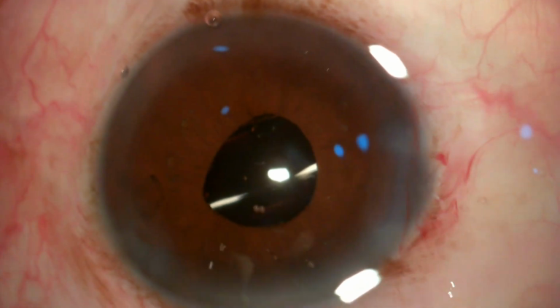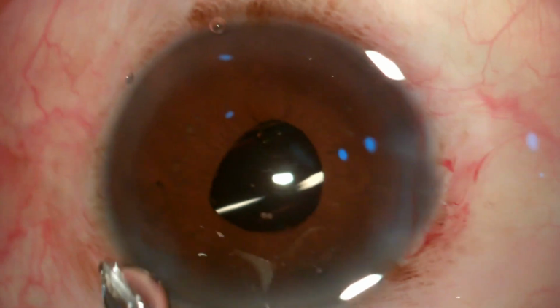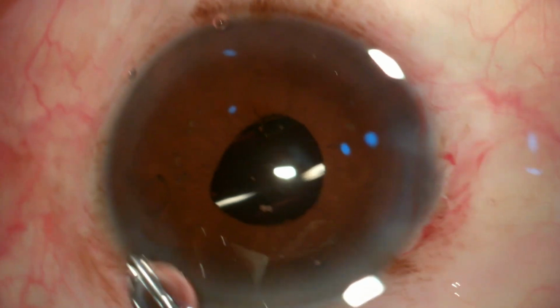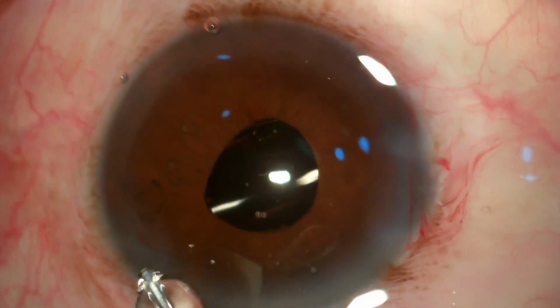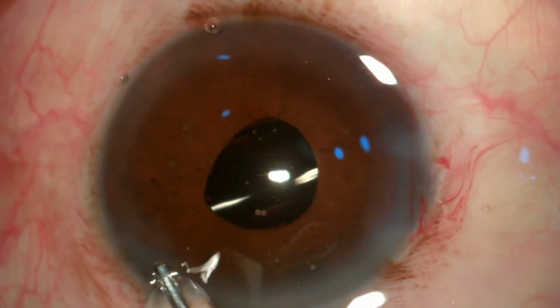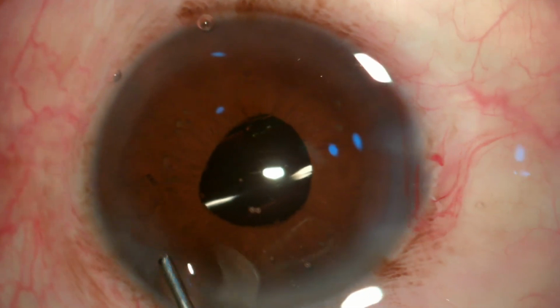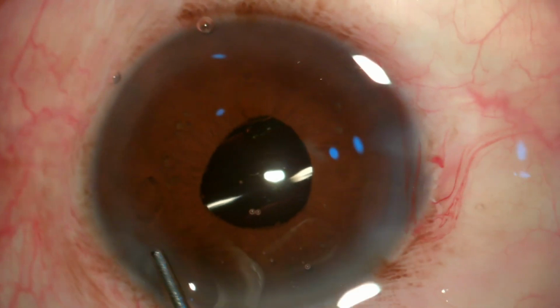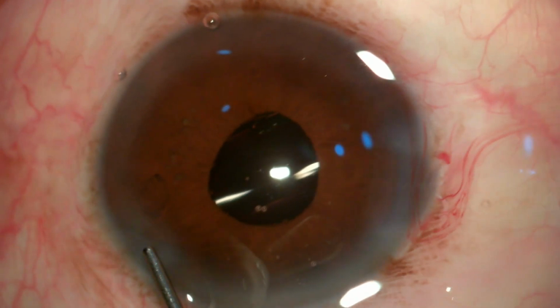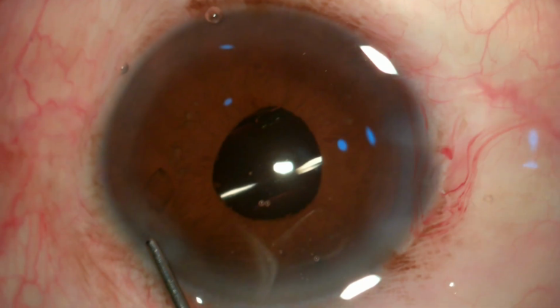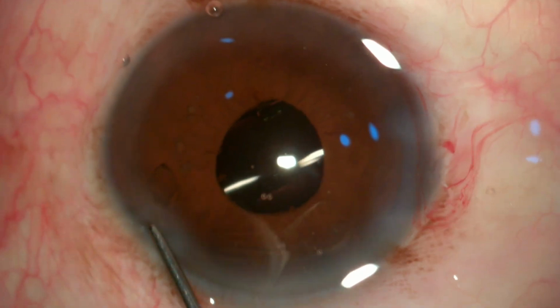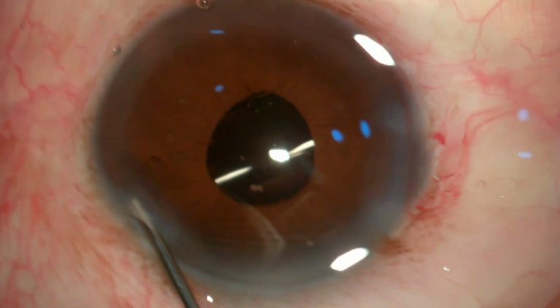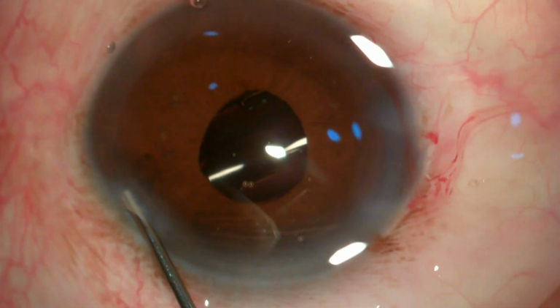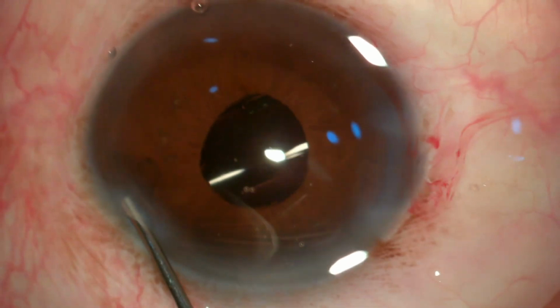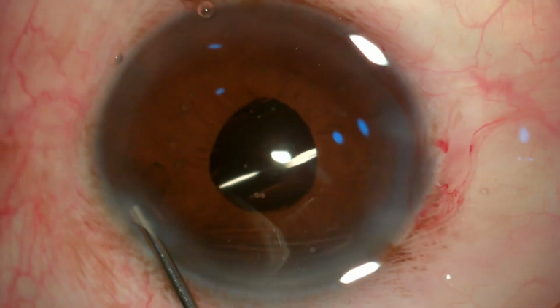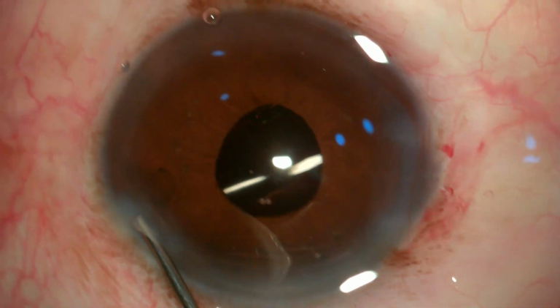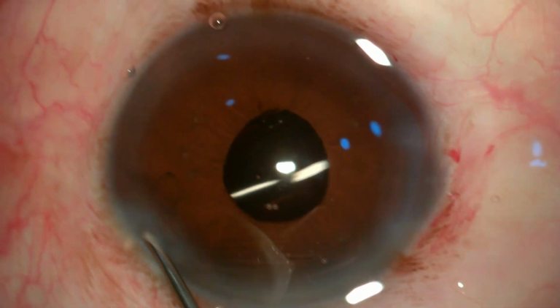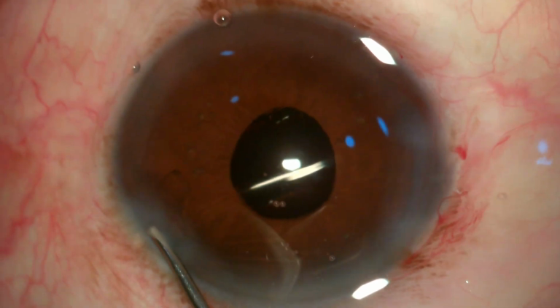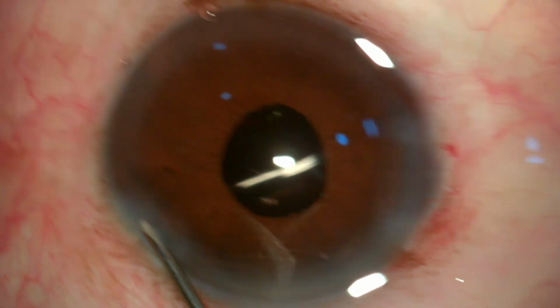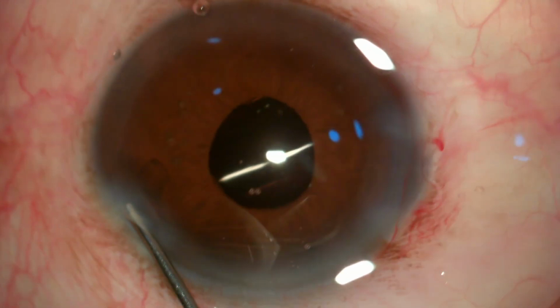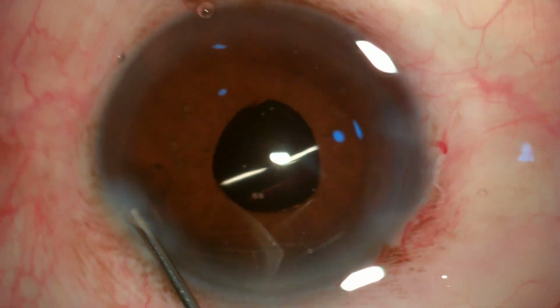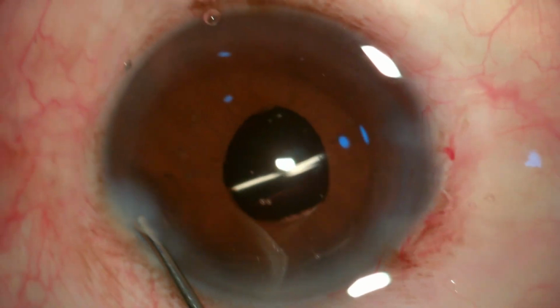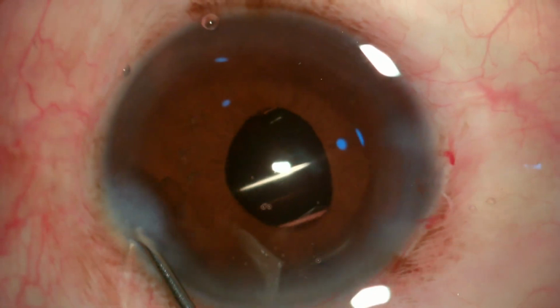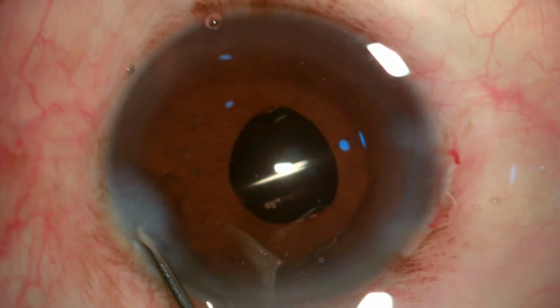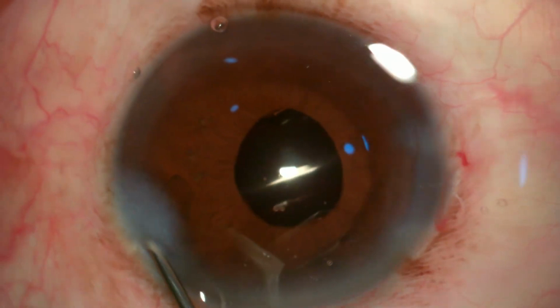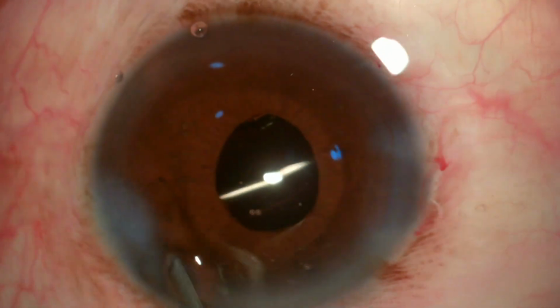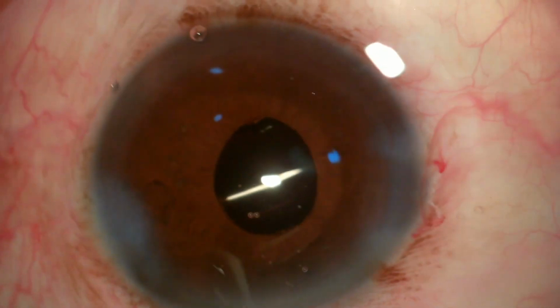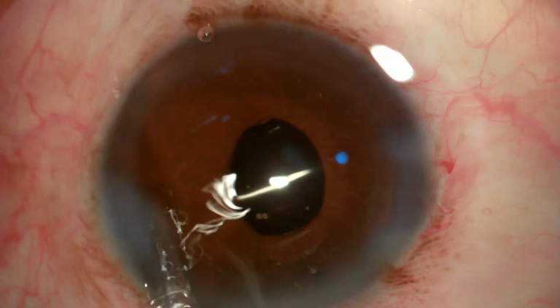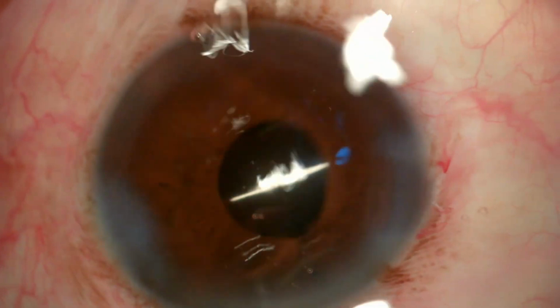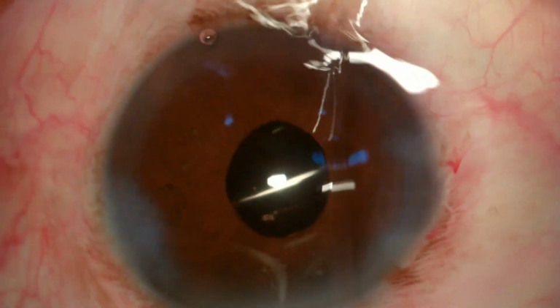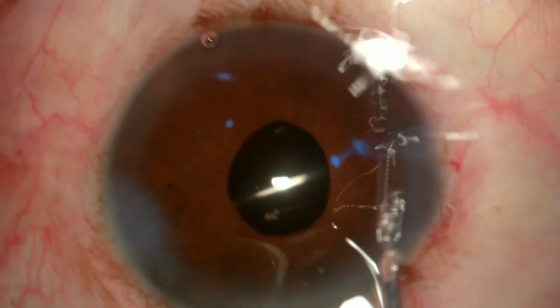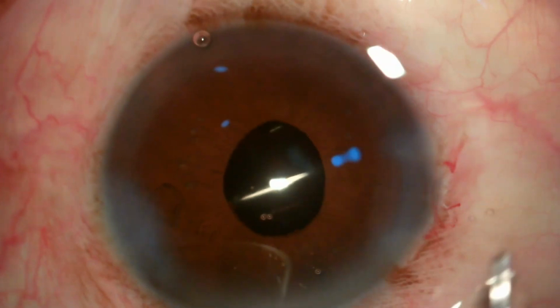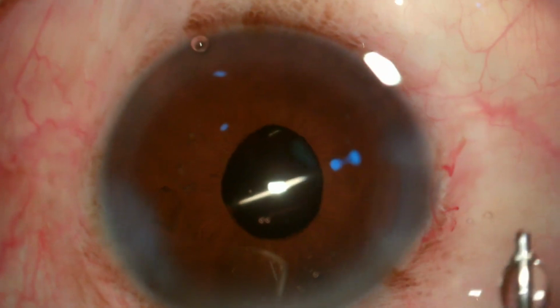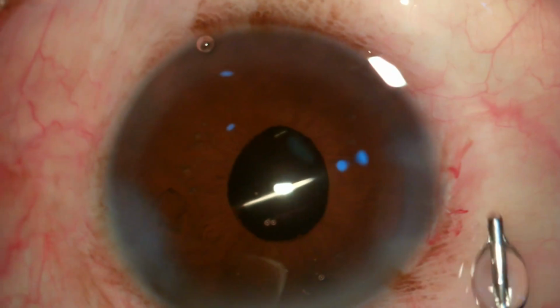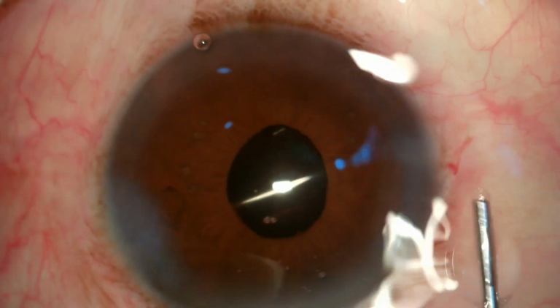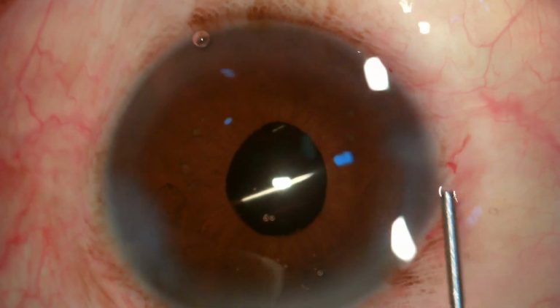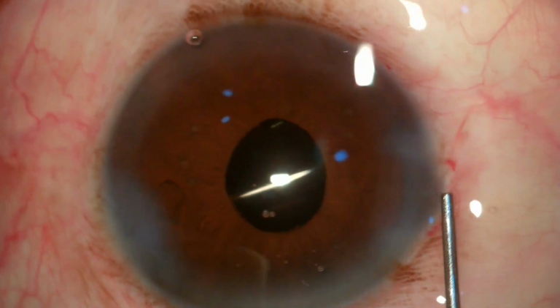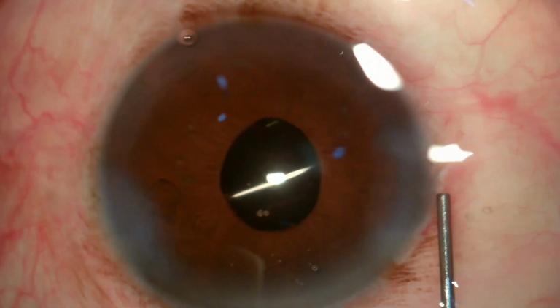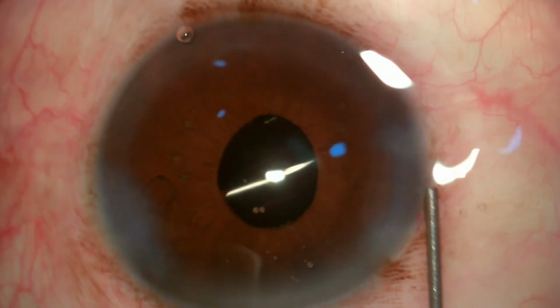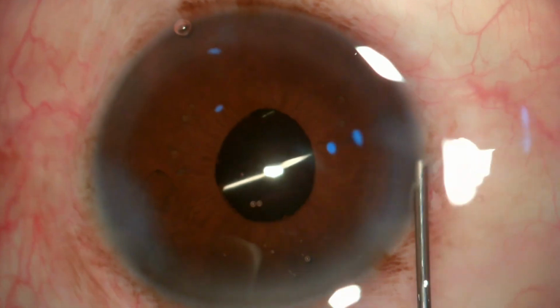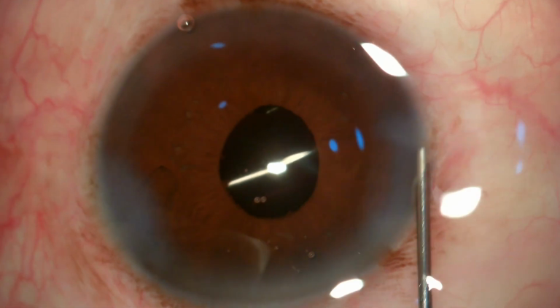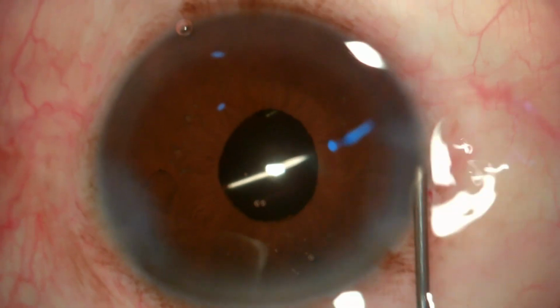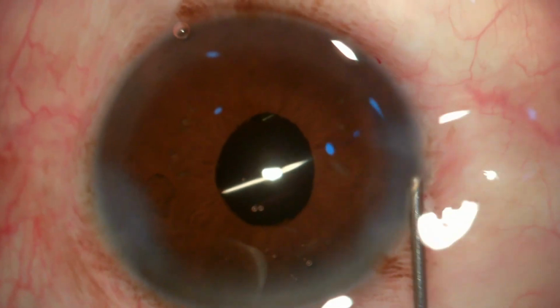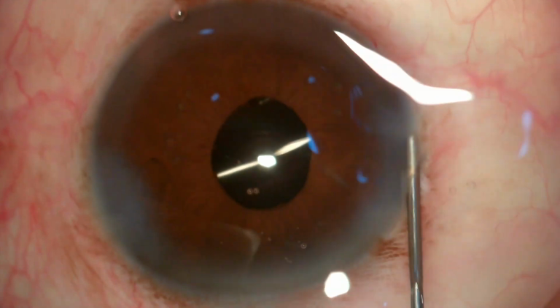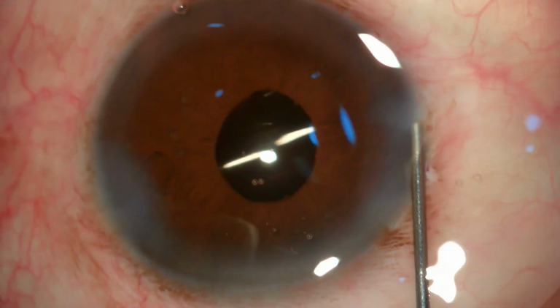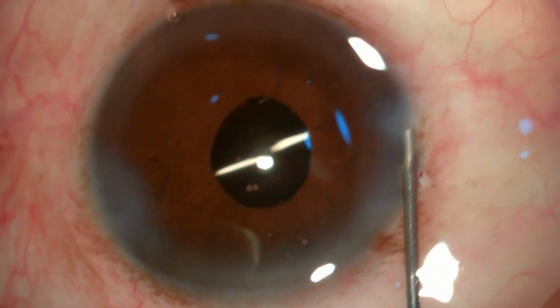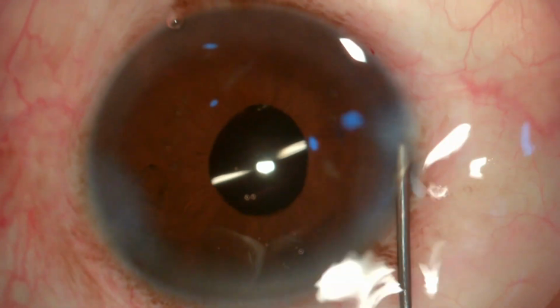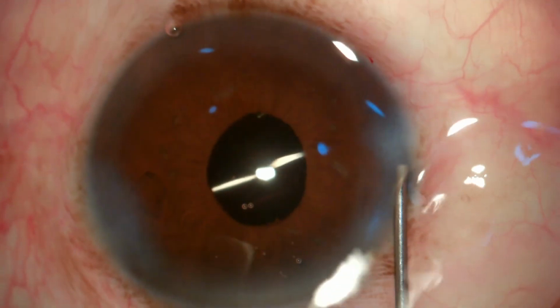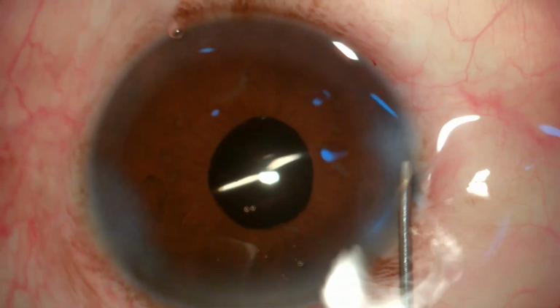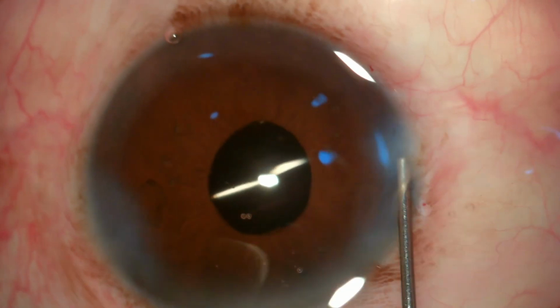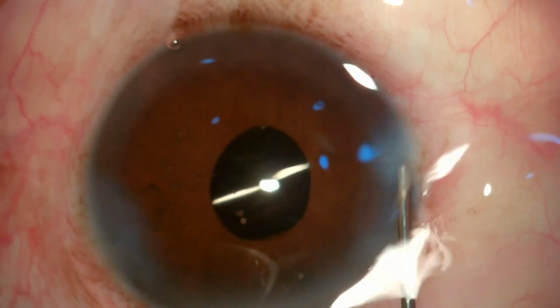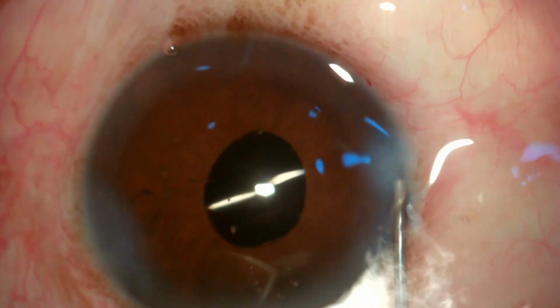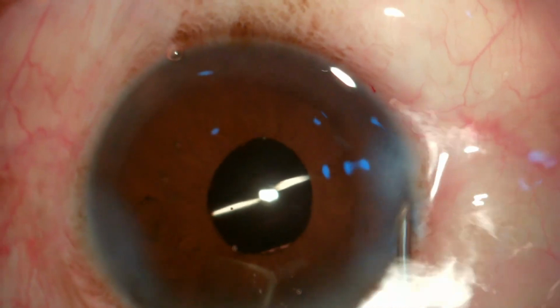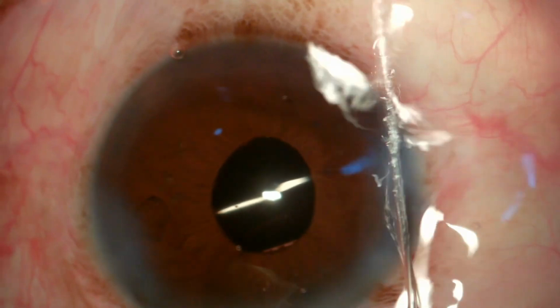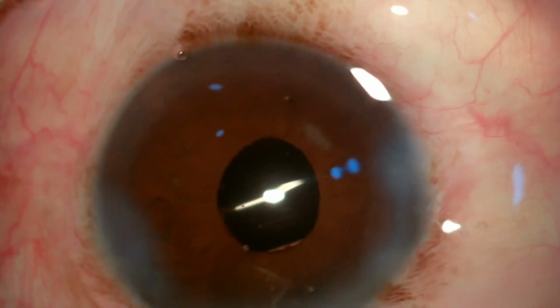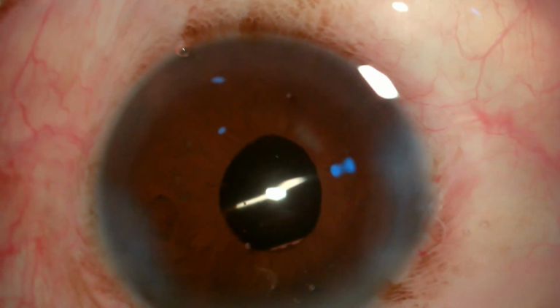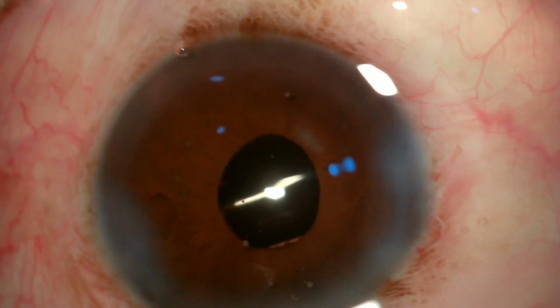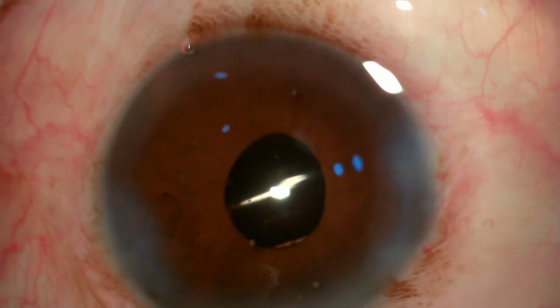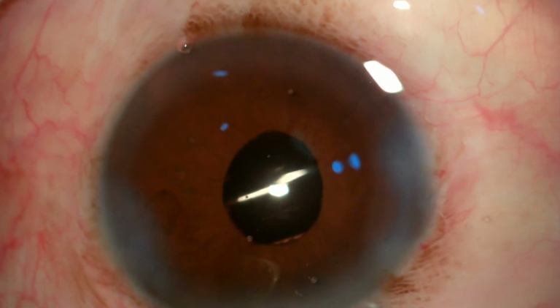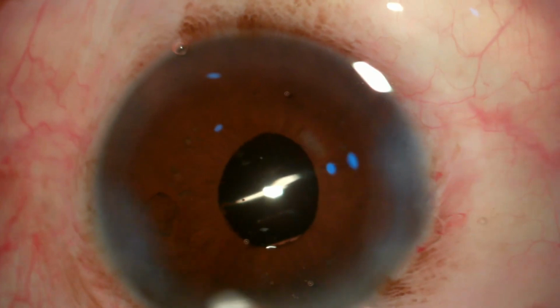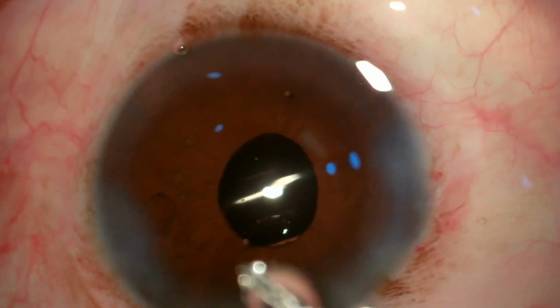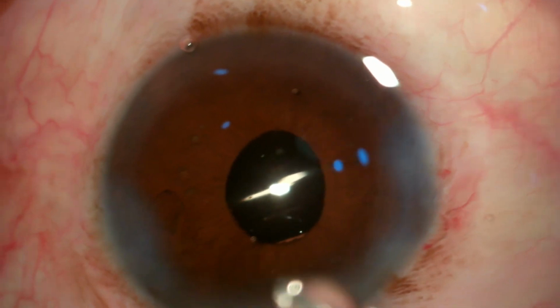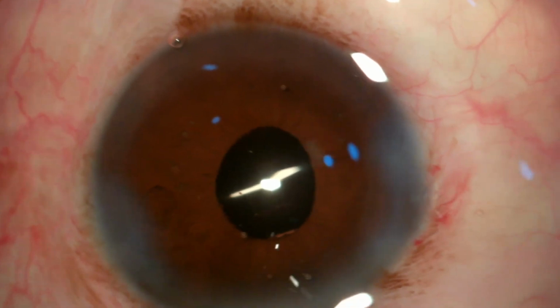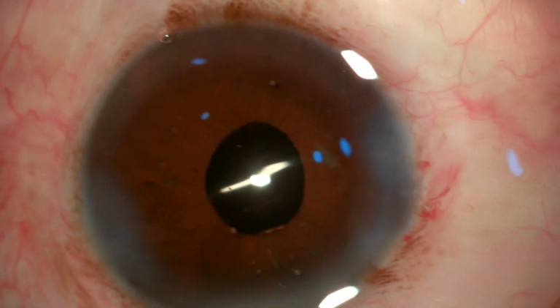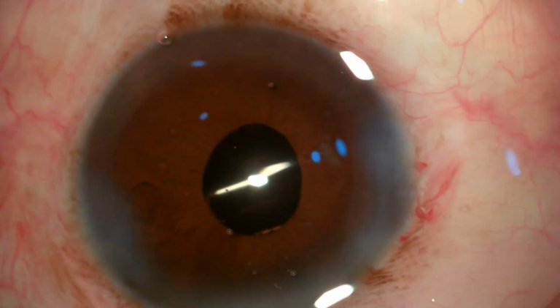I have not used any capsular hooks or rings in this patient — see the circular, round pupil. Thank you.